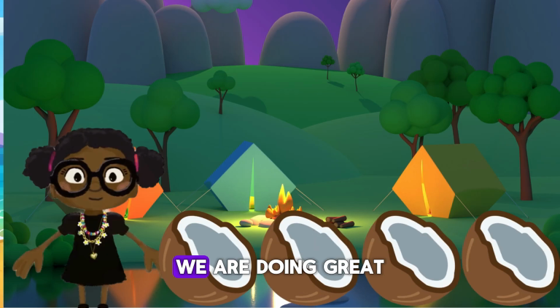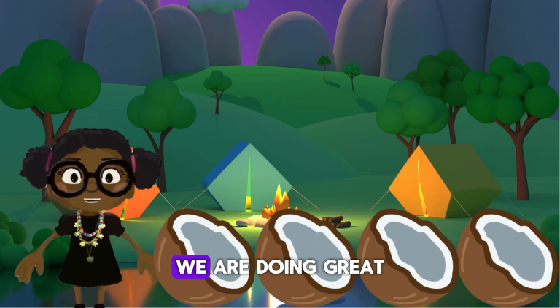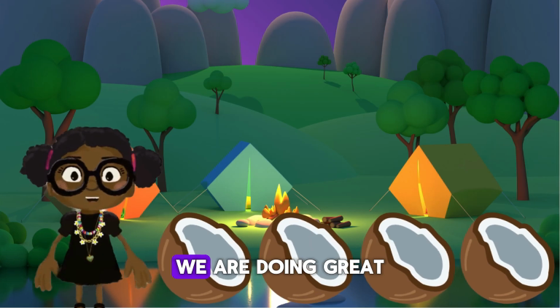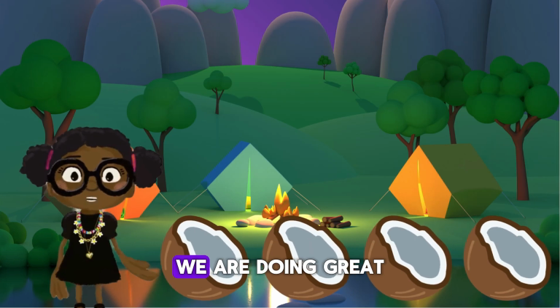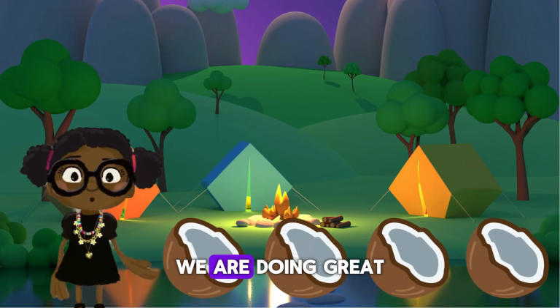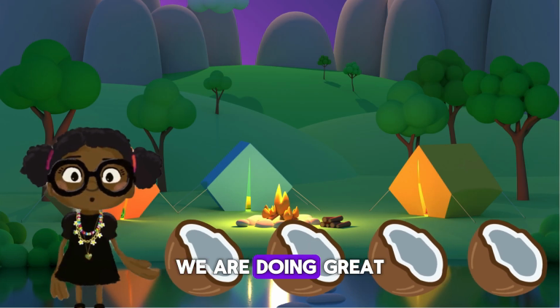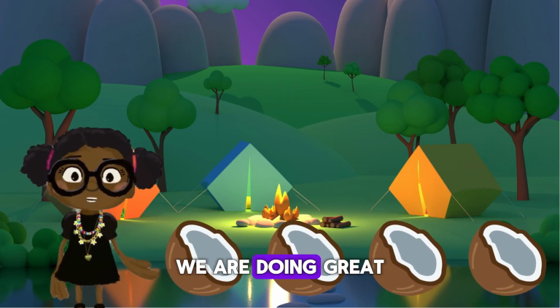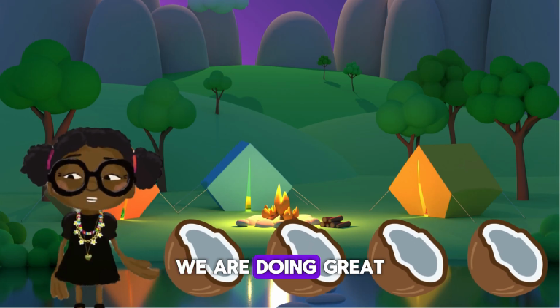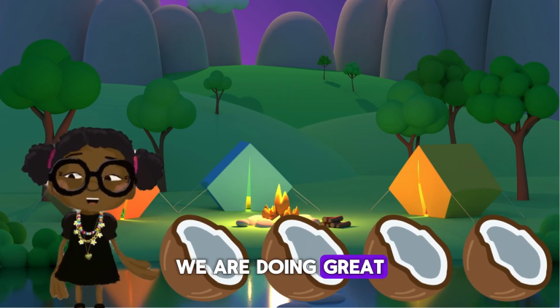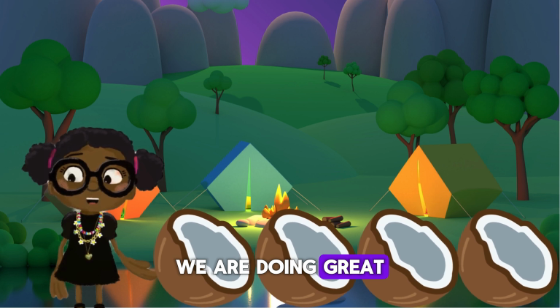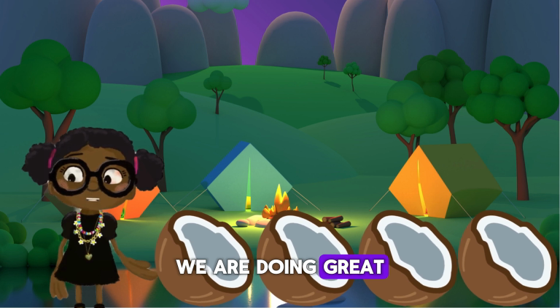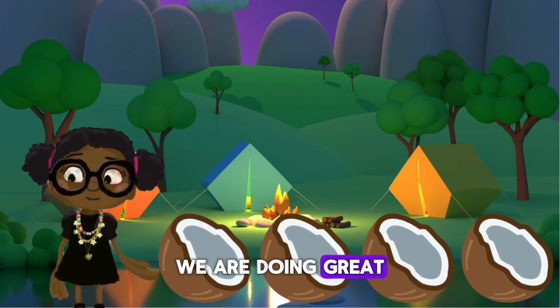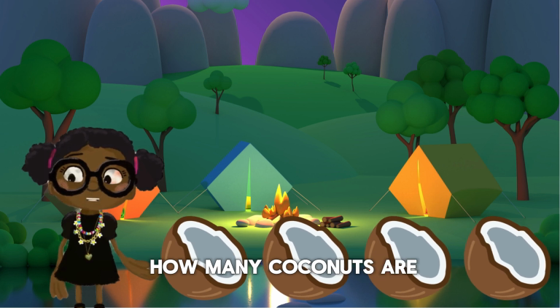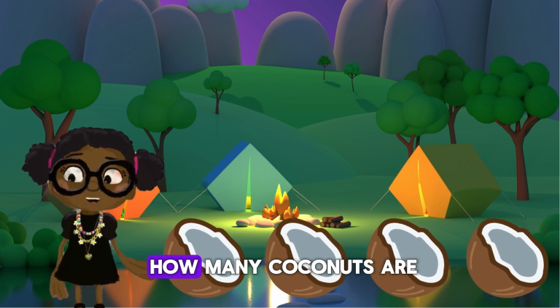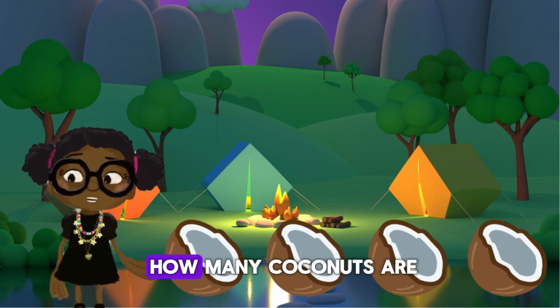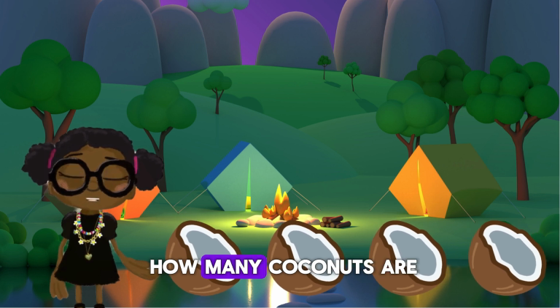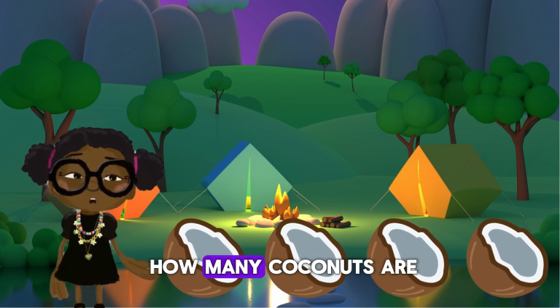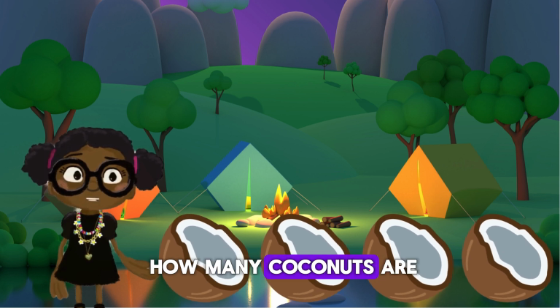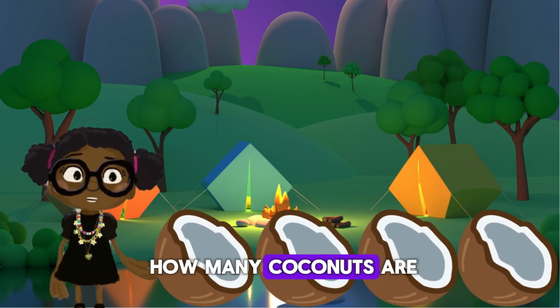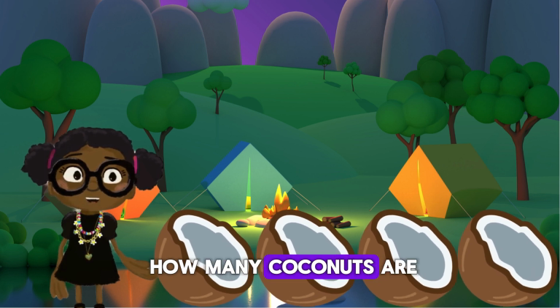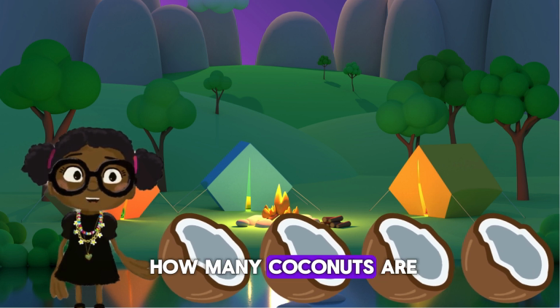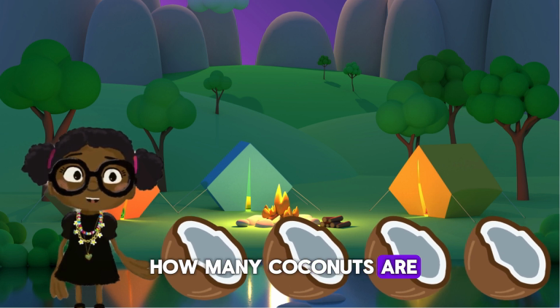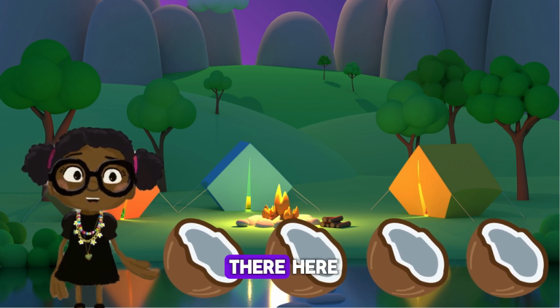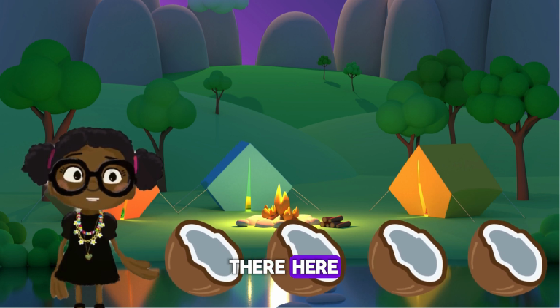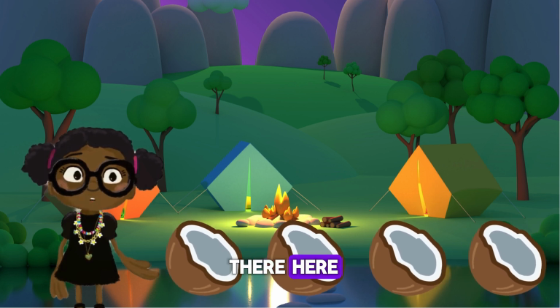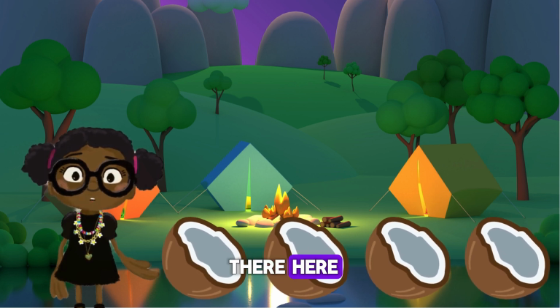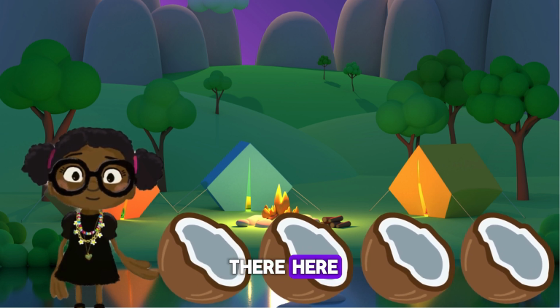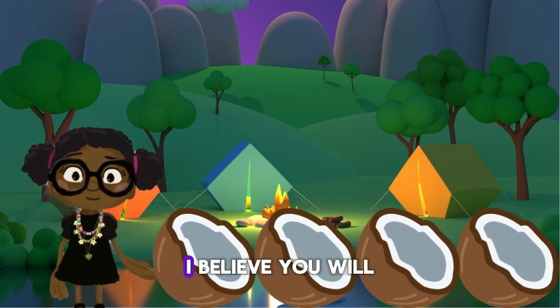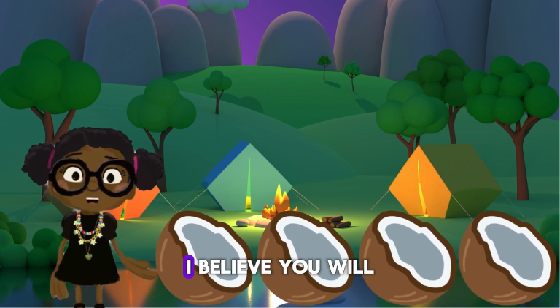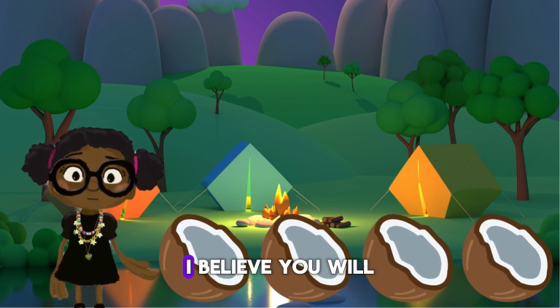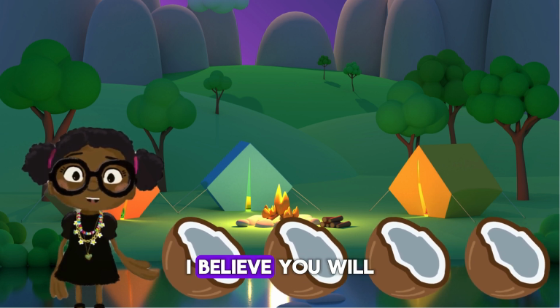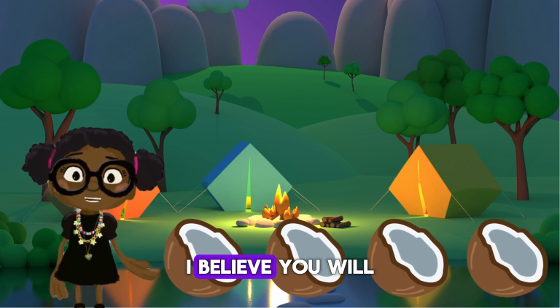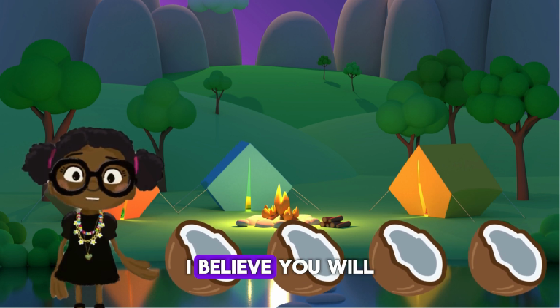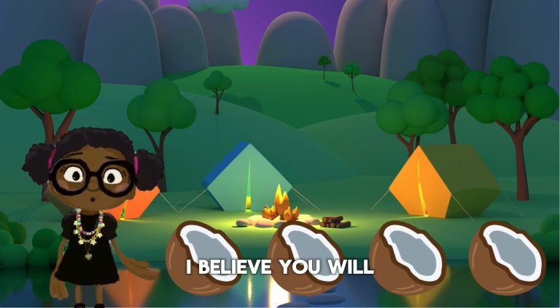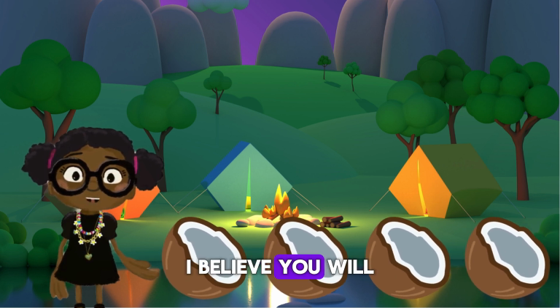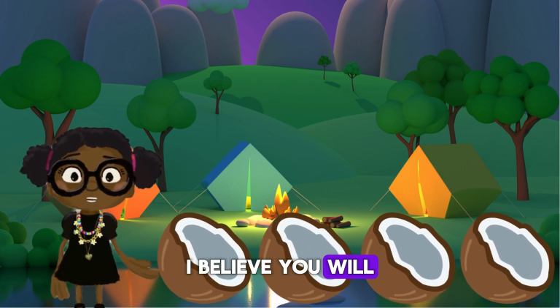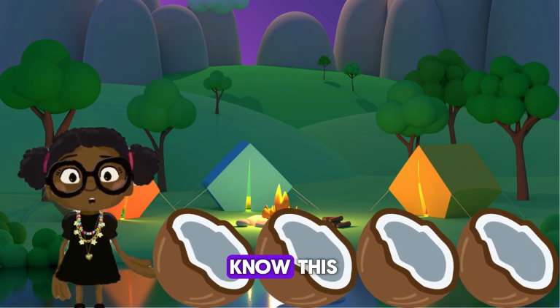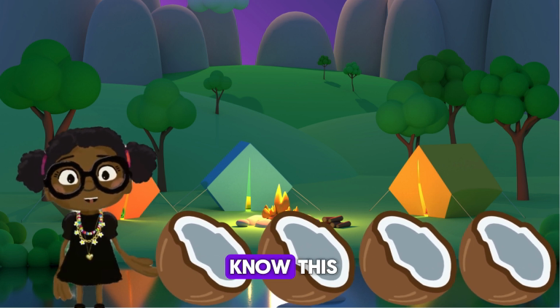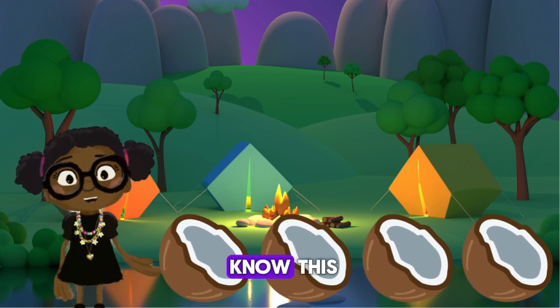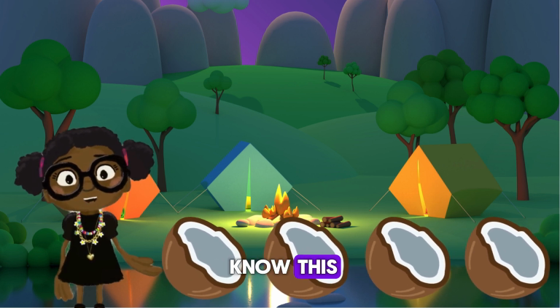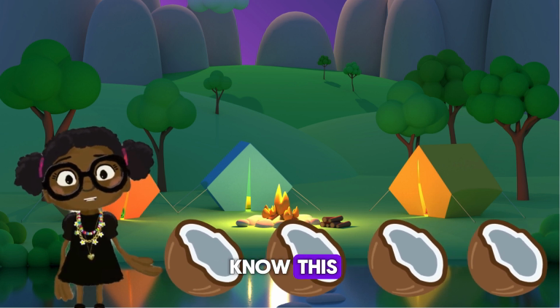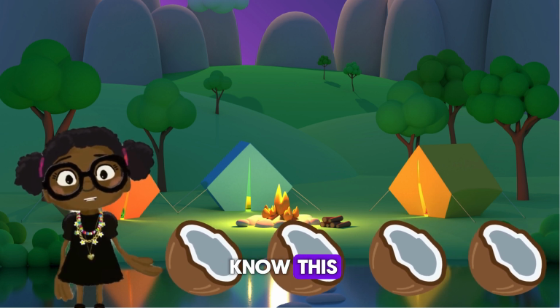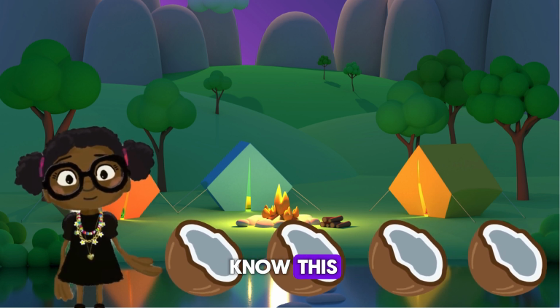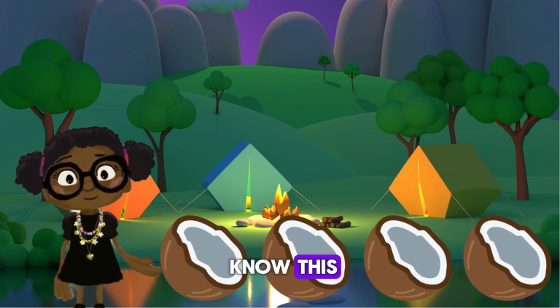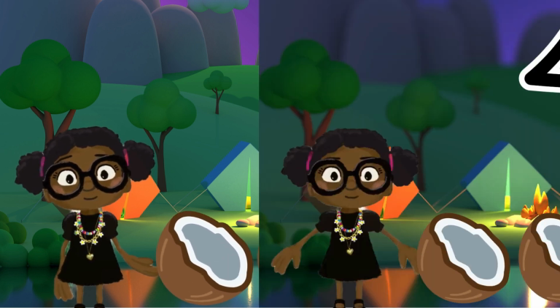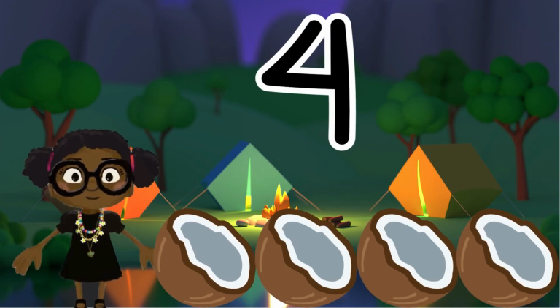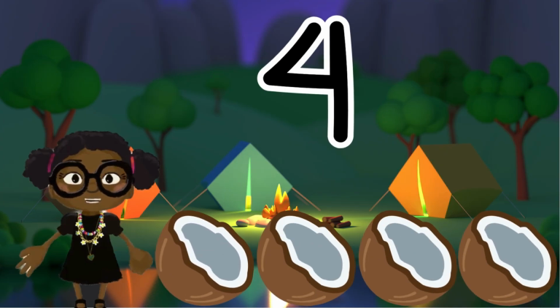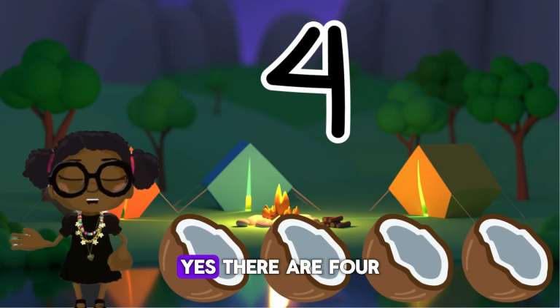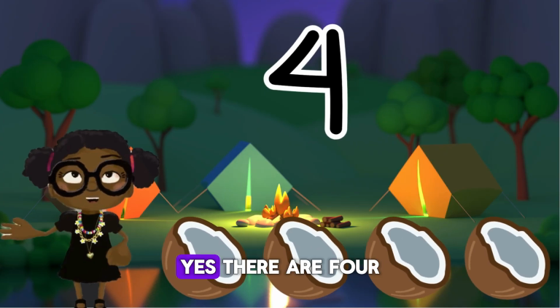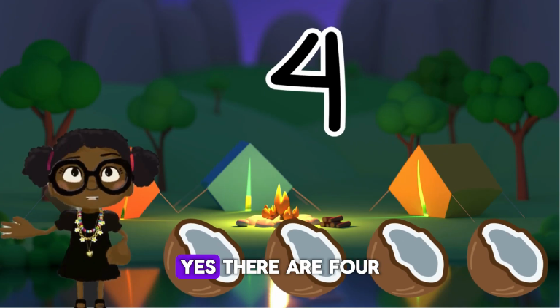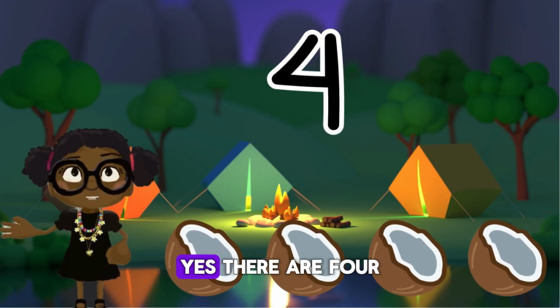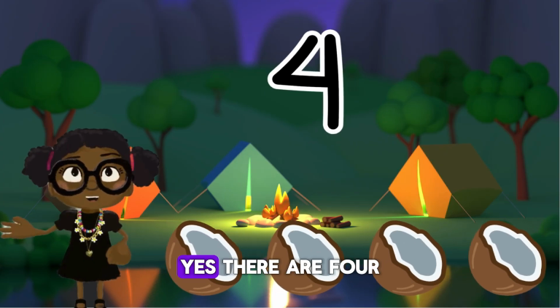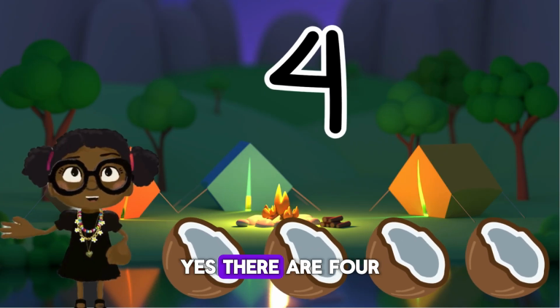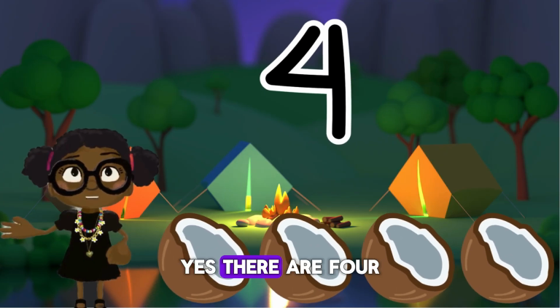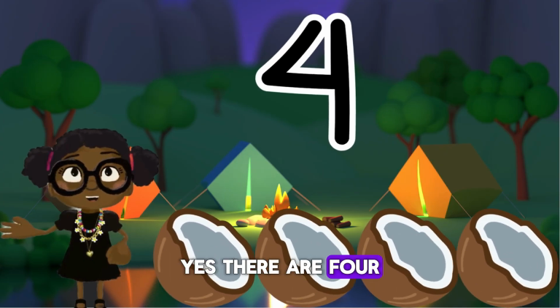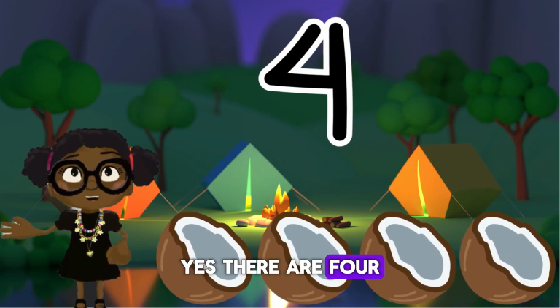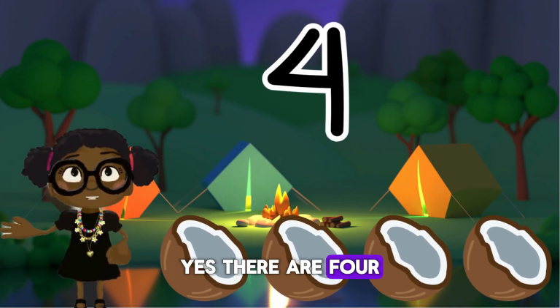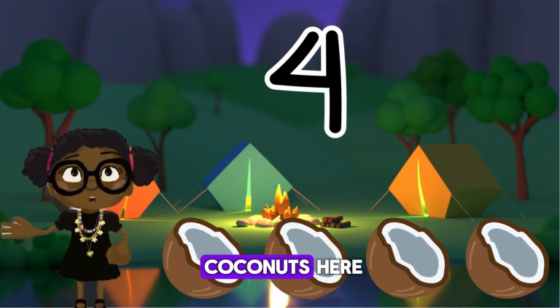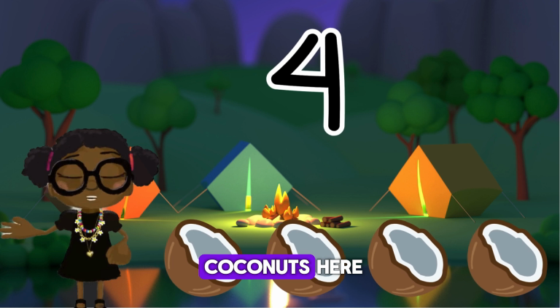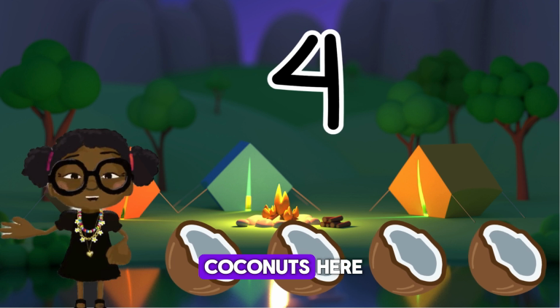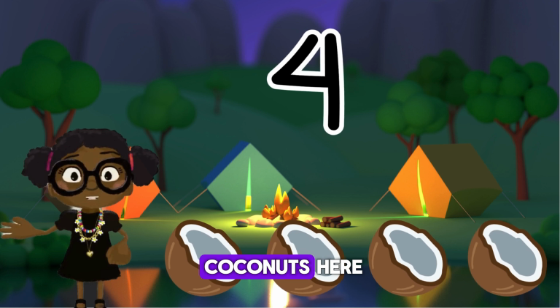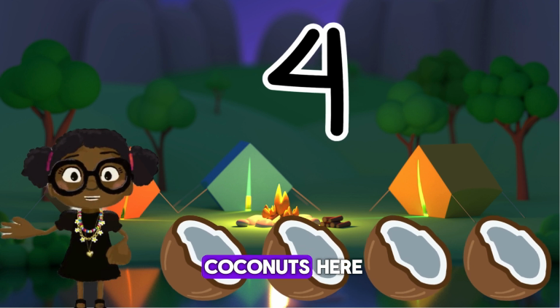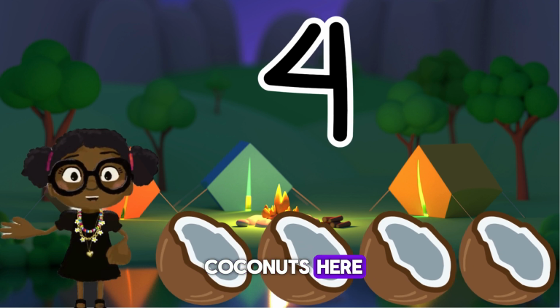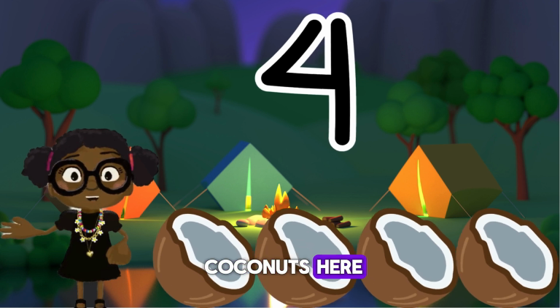We are doing great. How many coconuts are there here? I believe you will know this. Yes, there are four coconuts here.